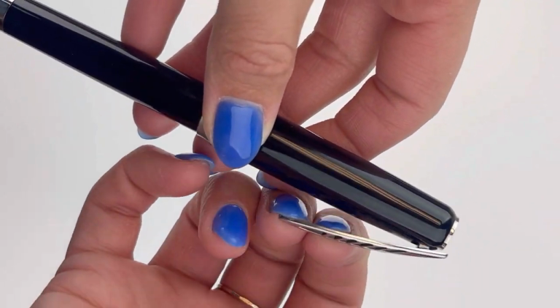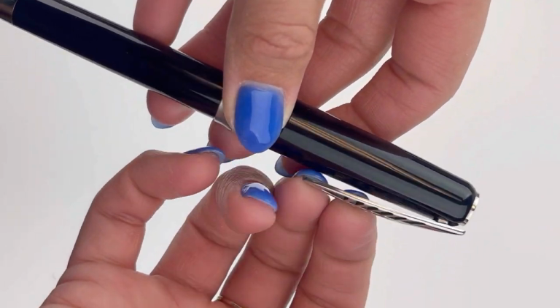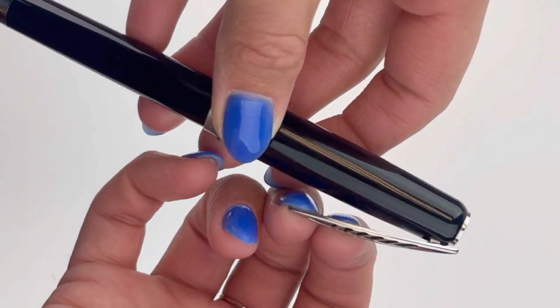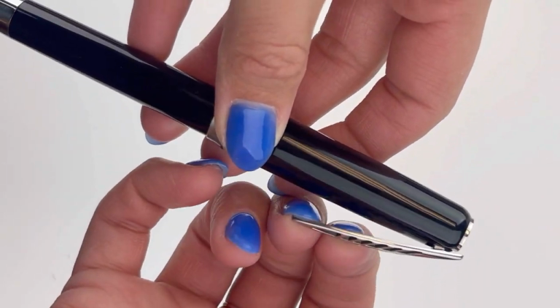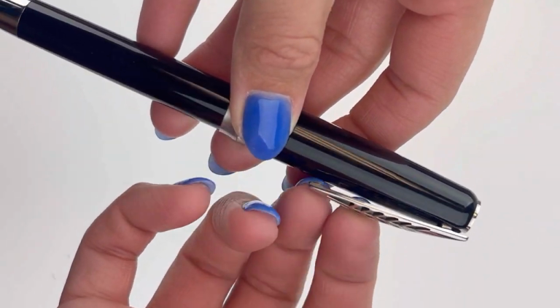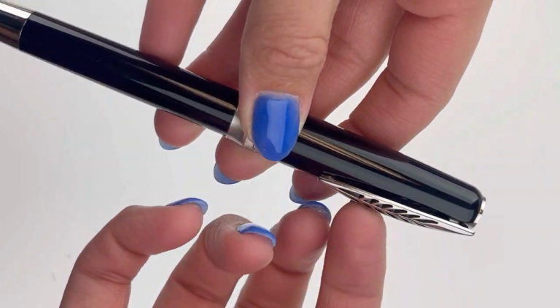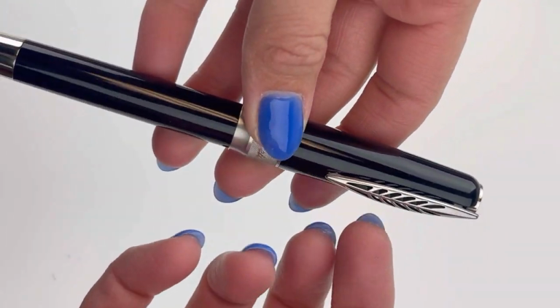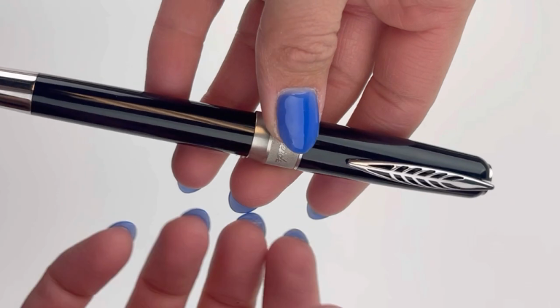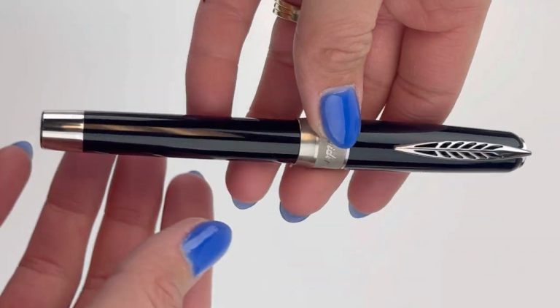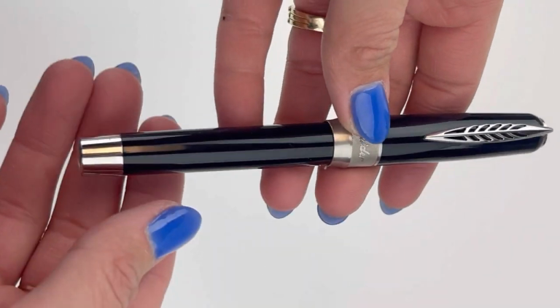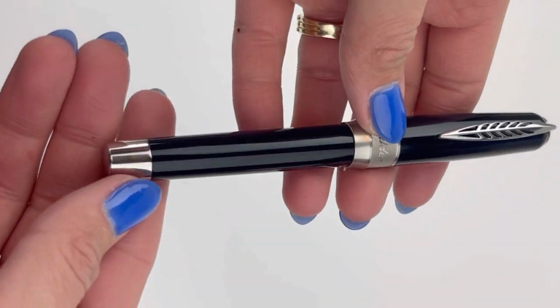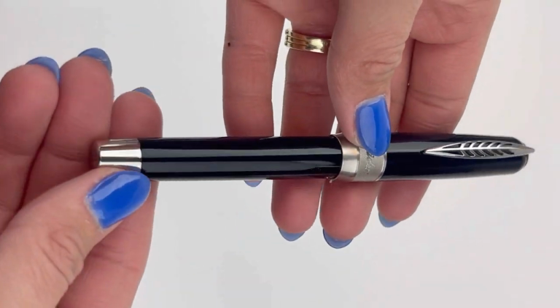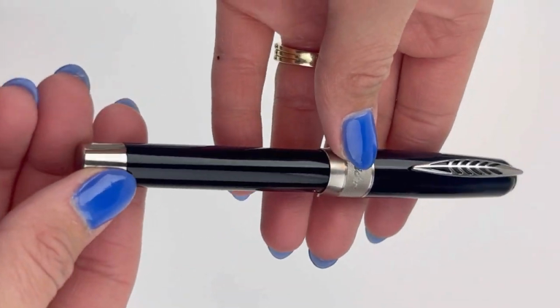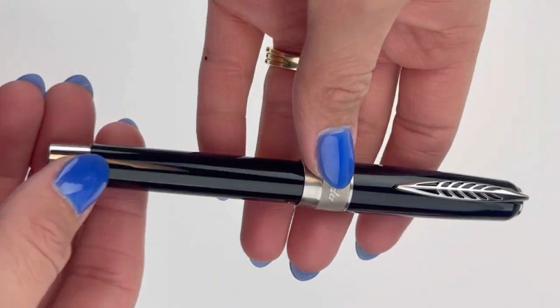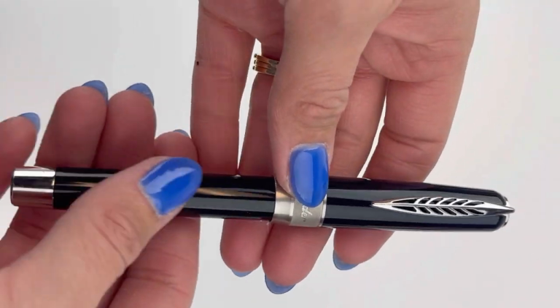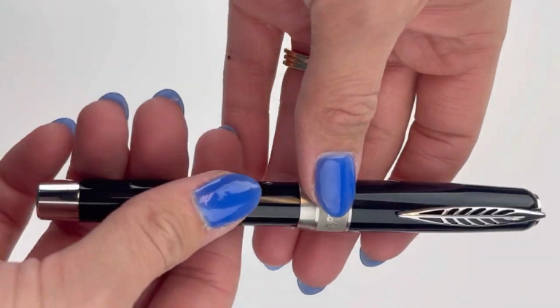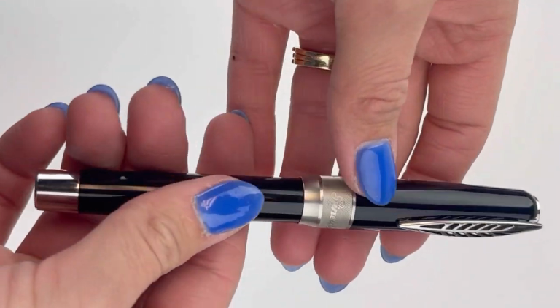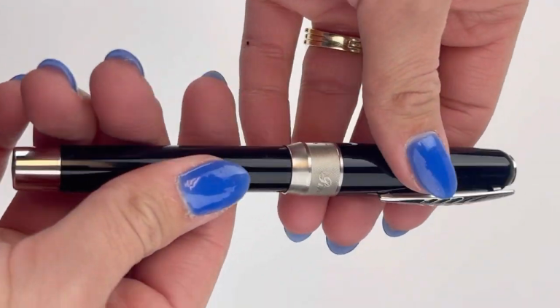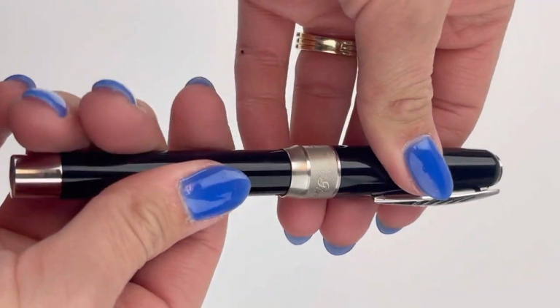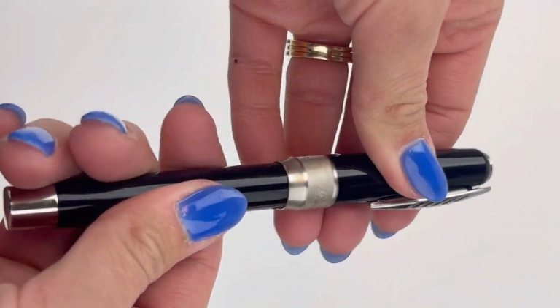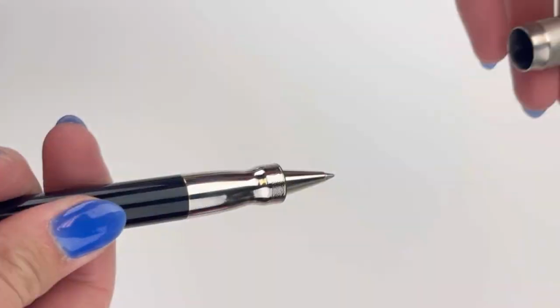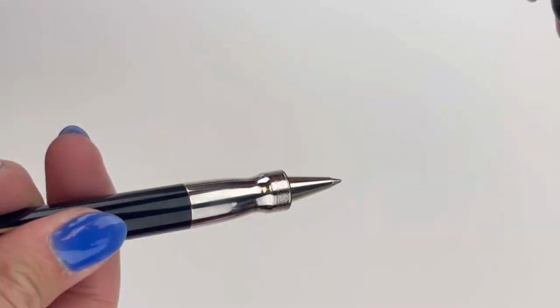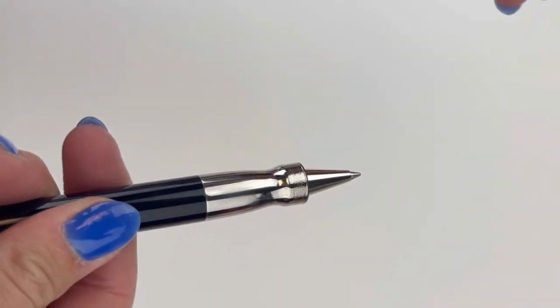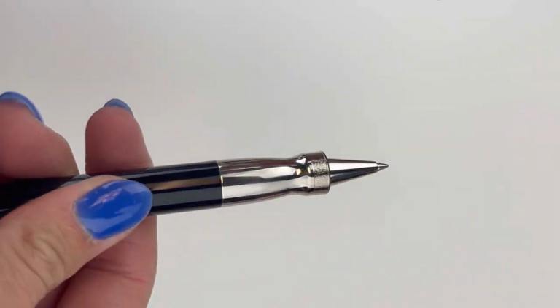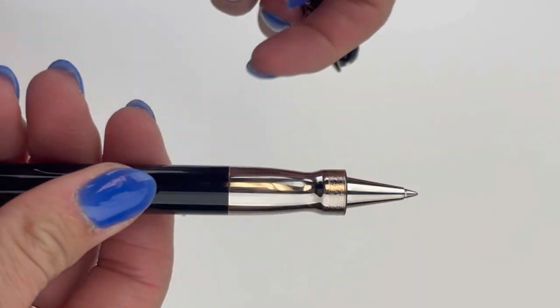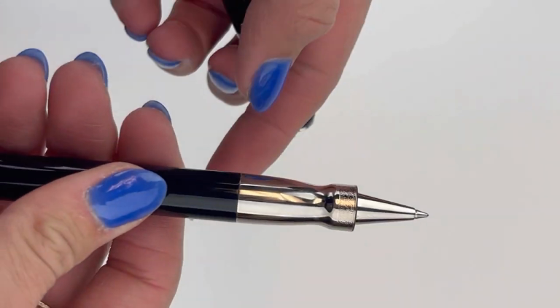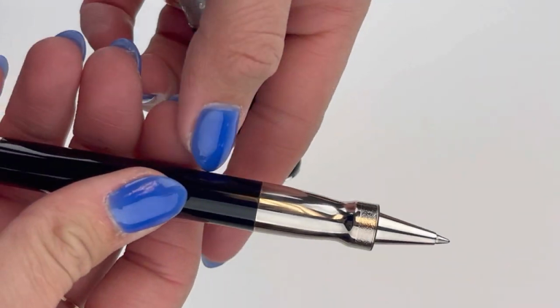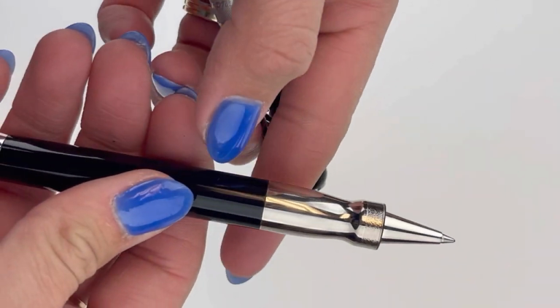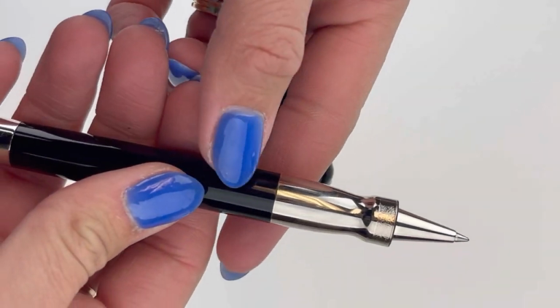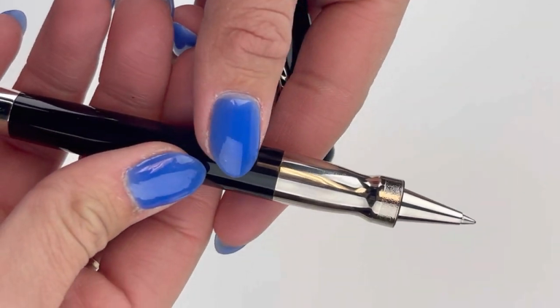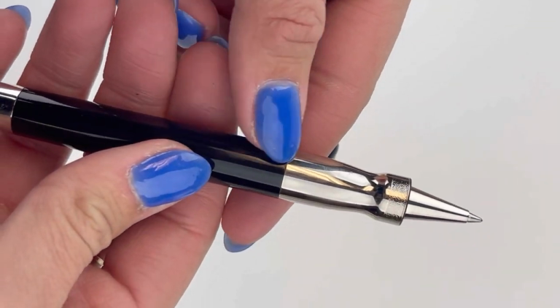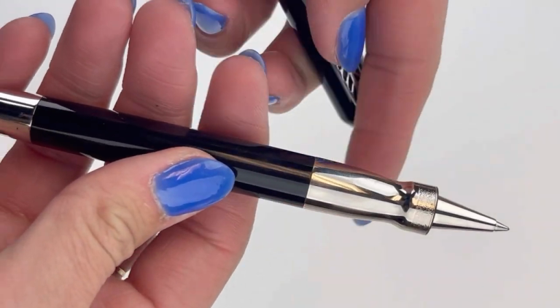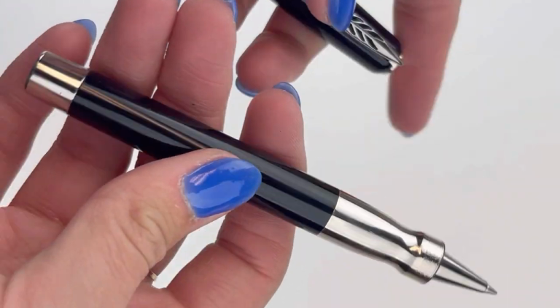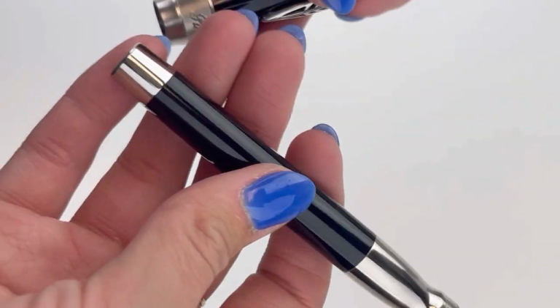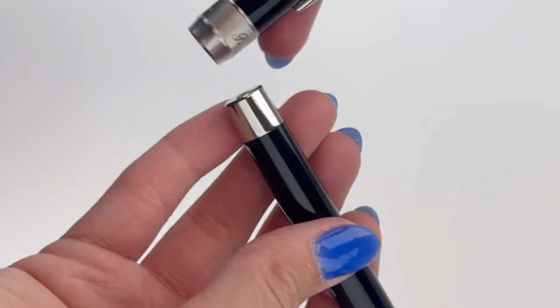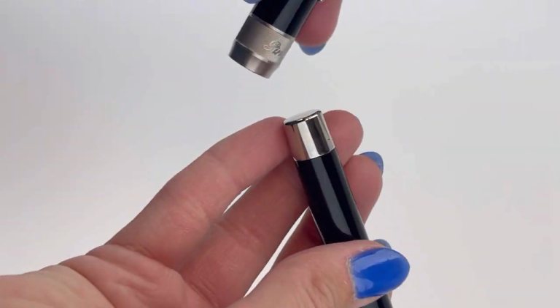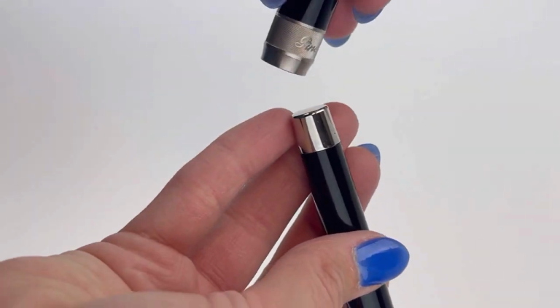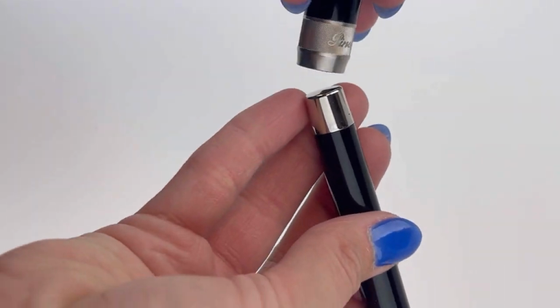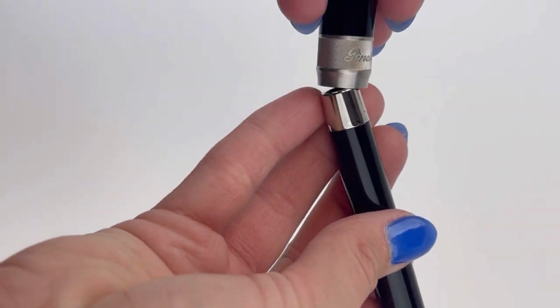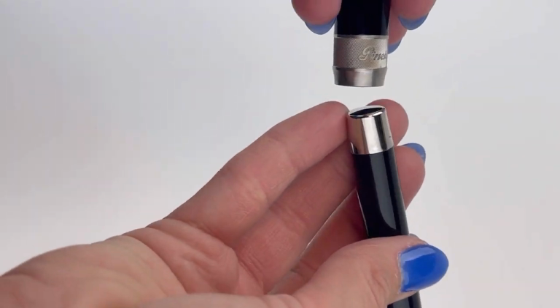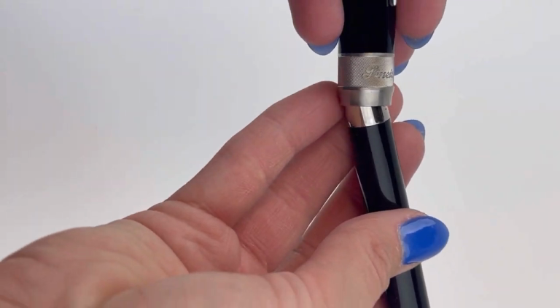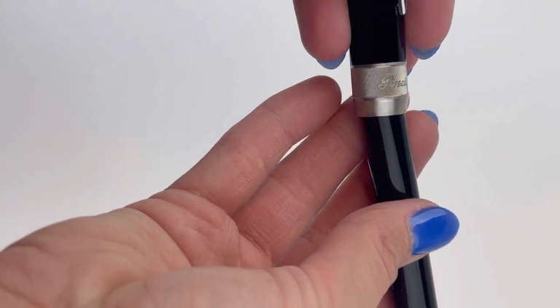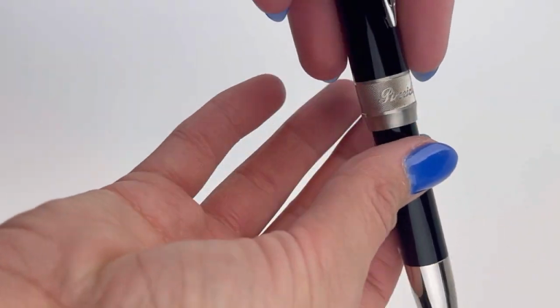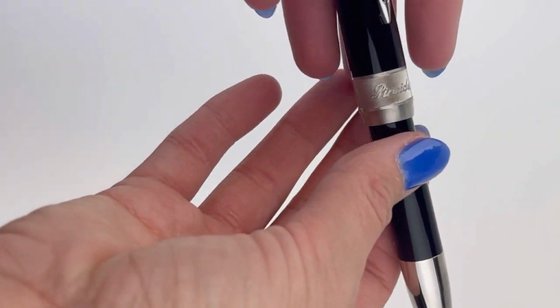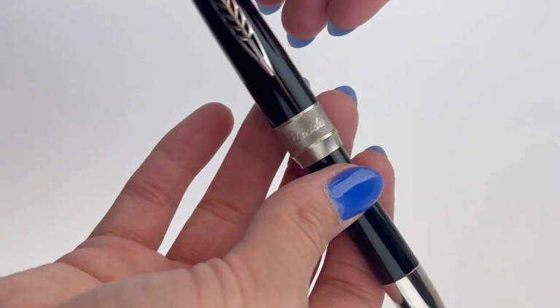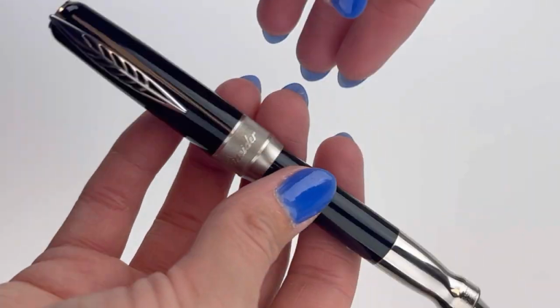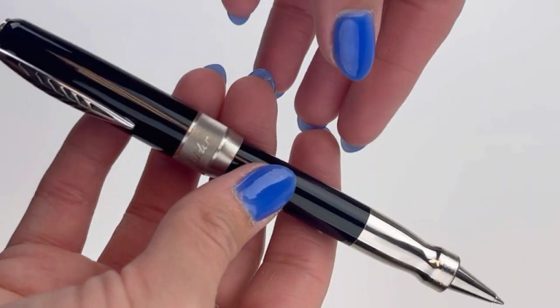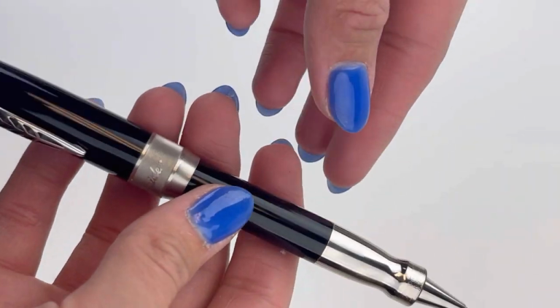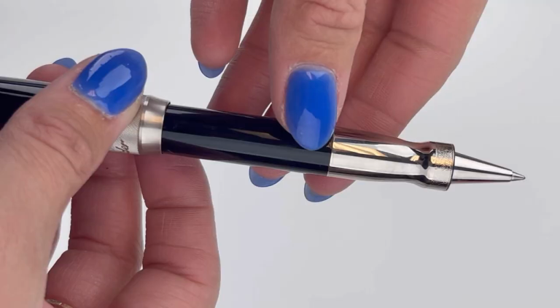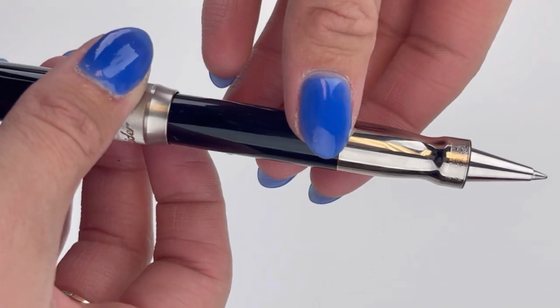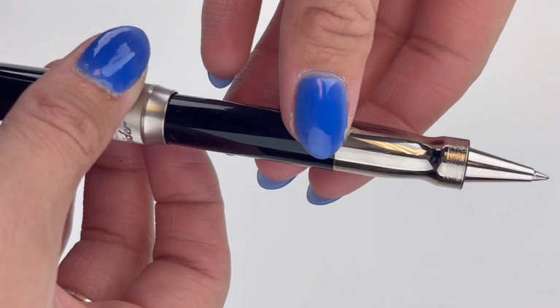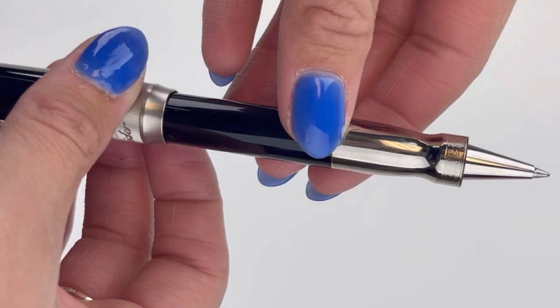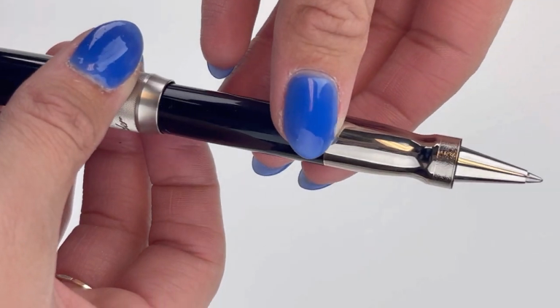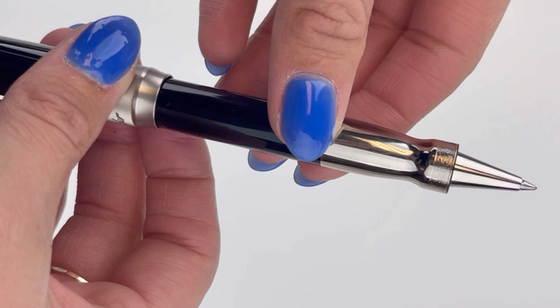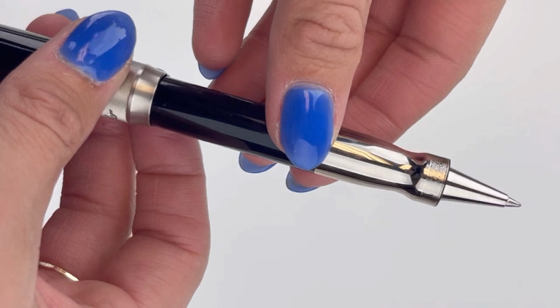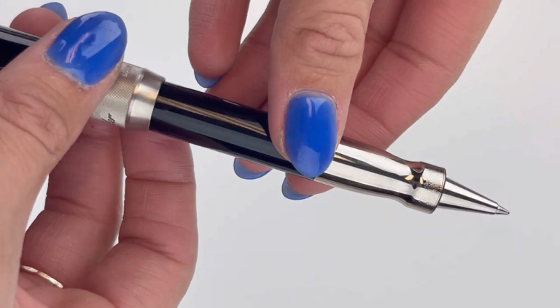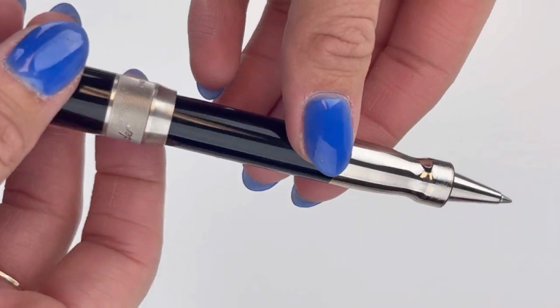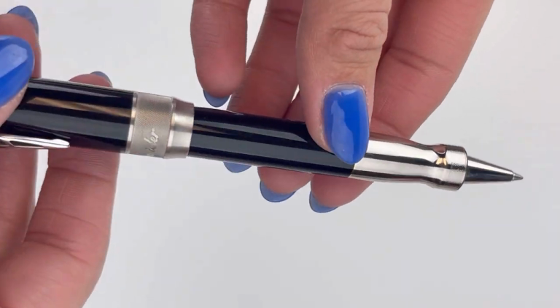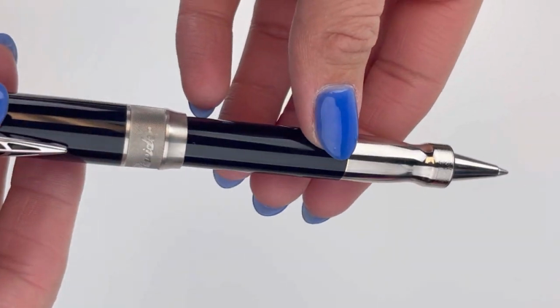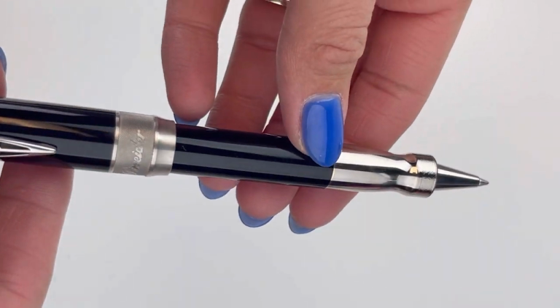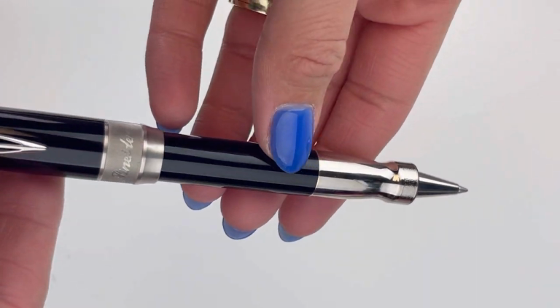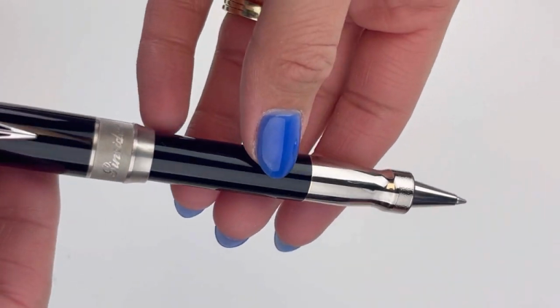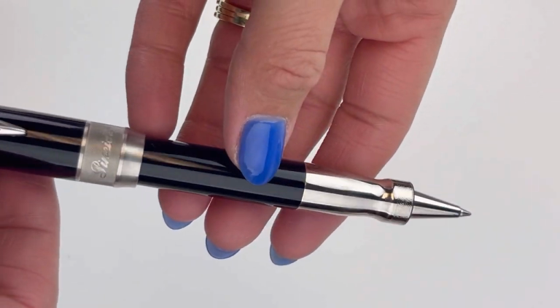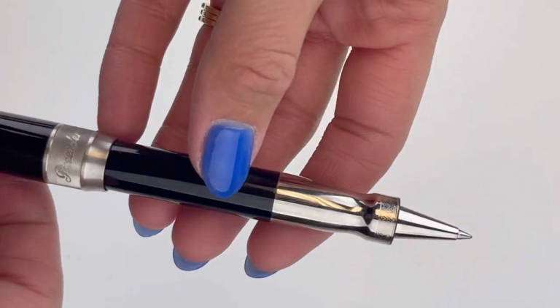This is the black with palladium trim, and you do also have that spring-loaded clip. This is actually the rollerball version.